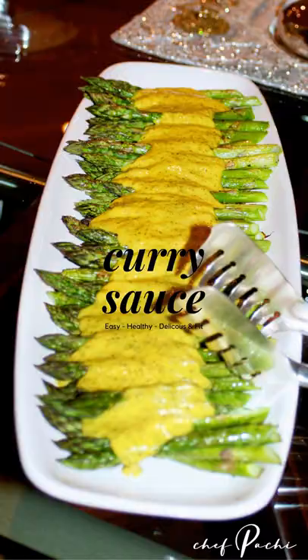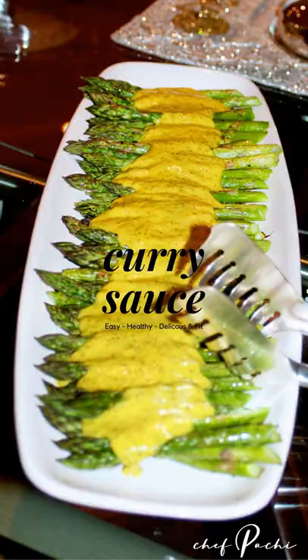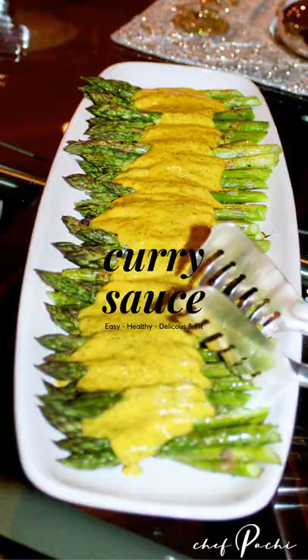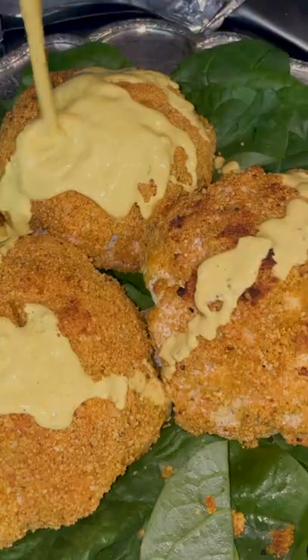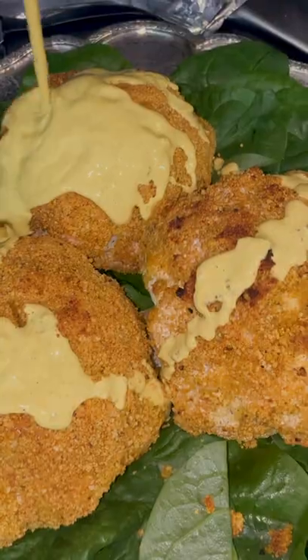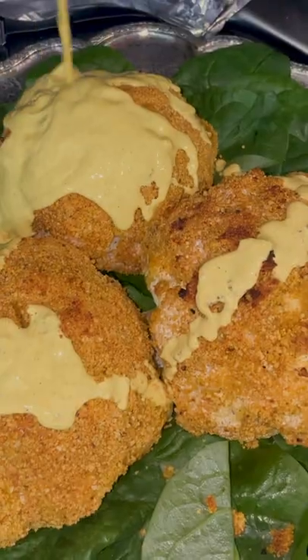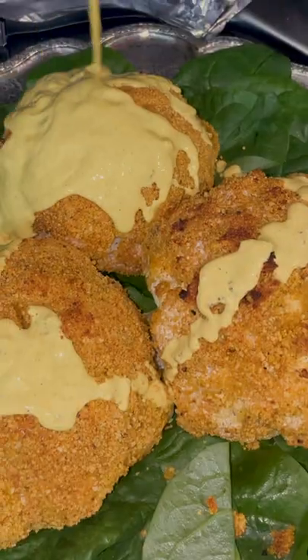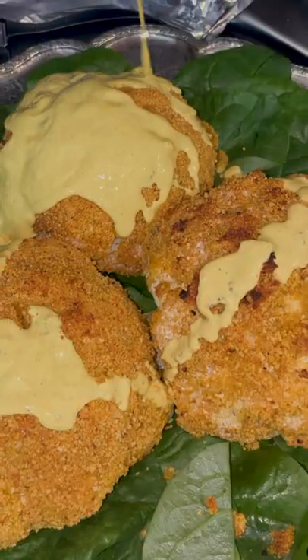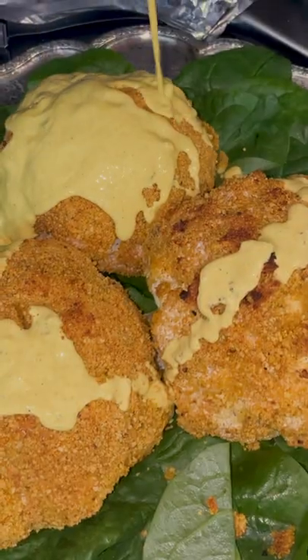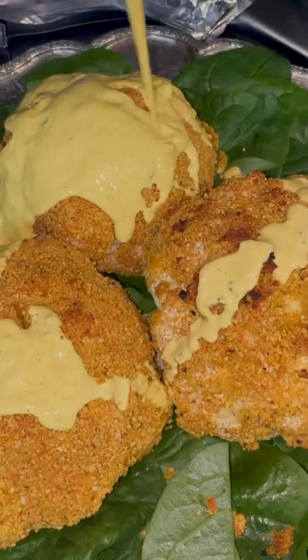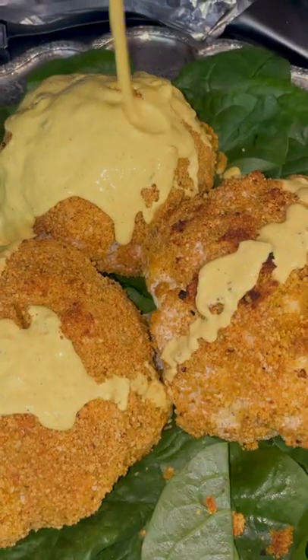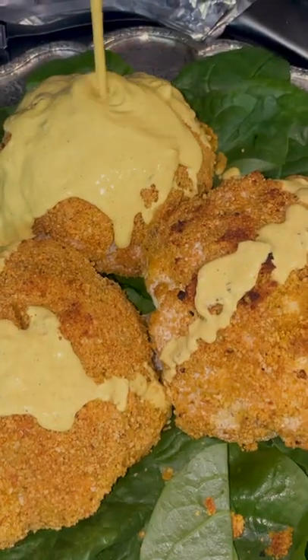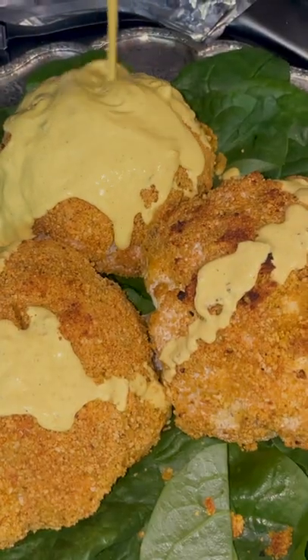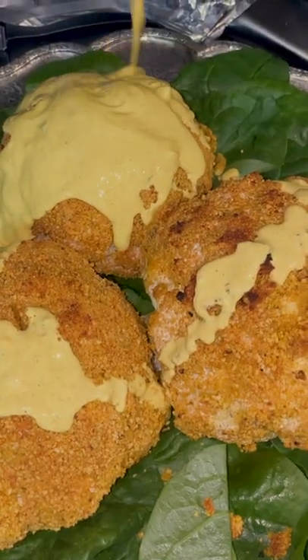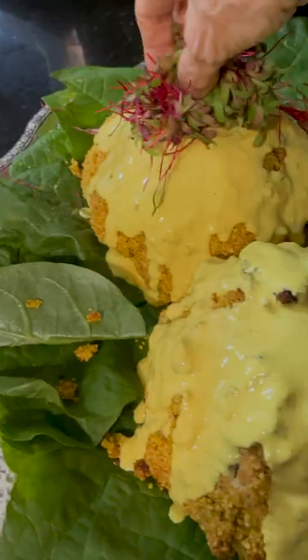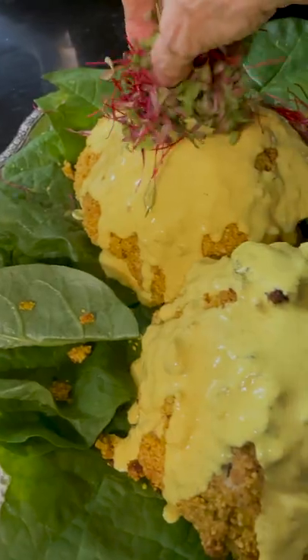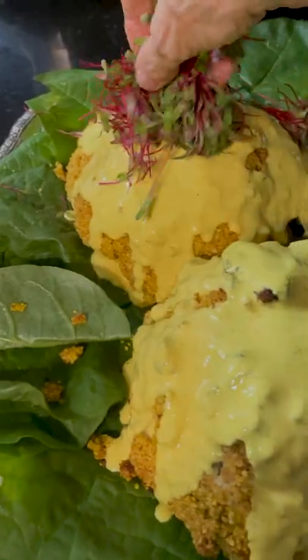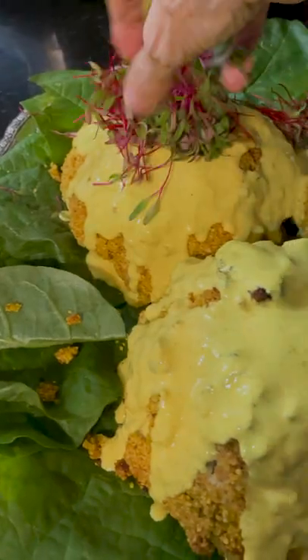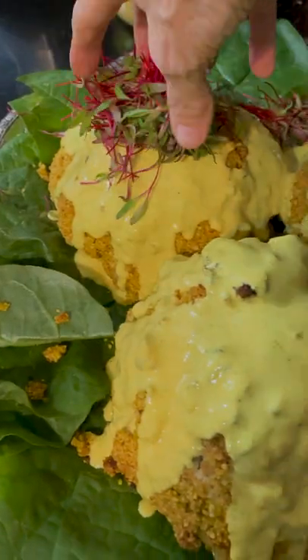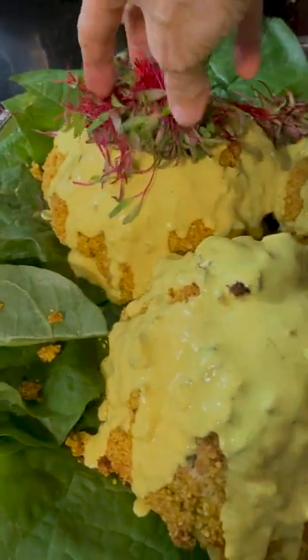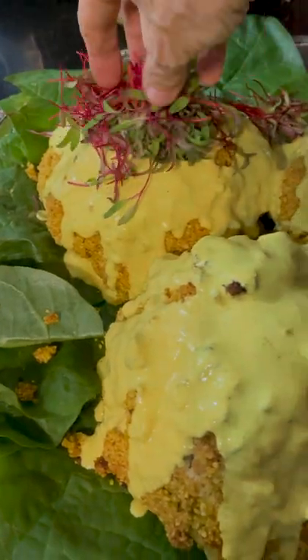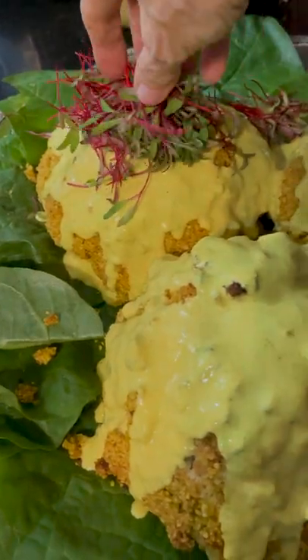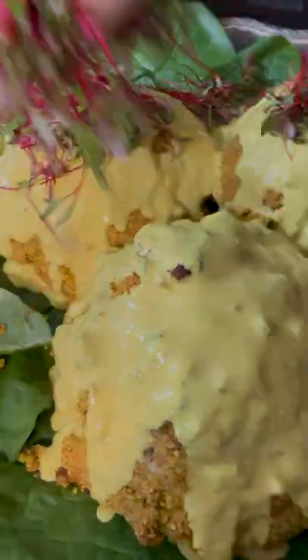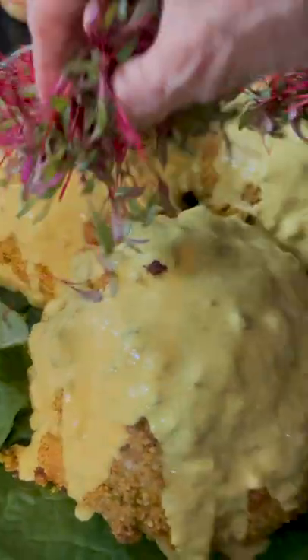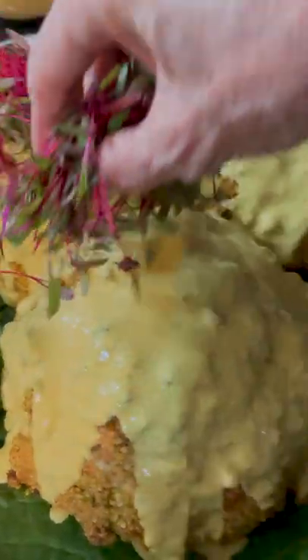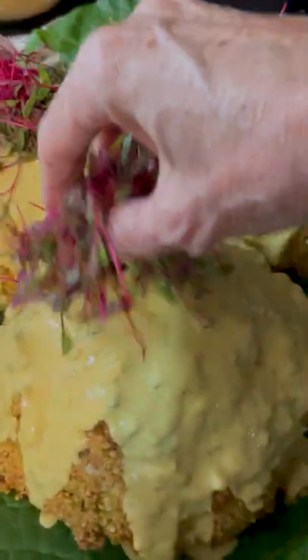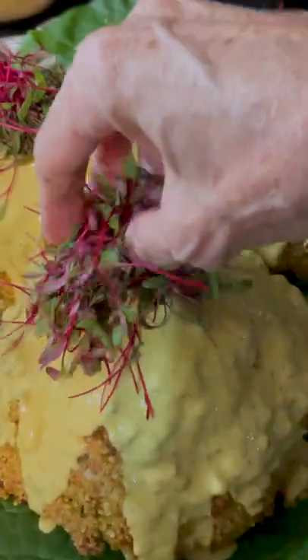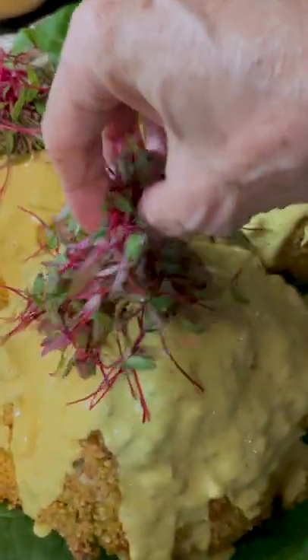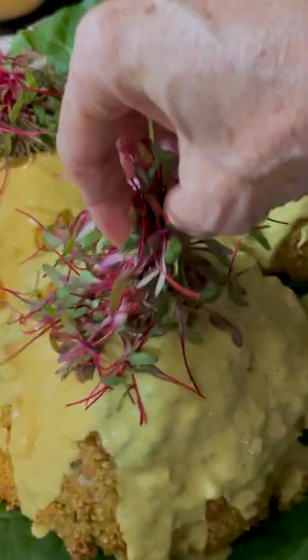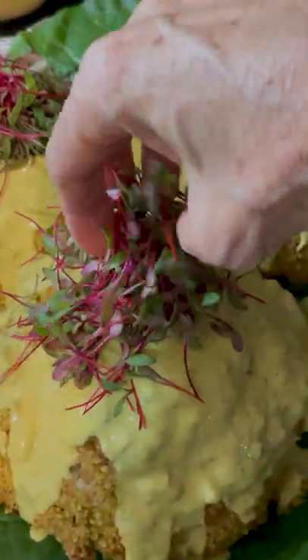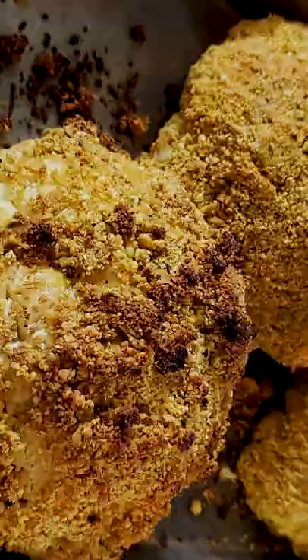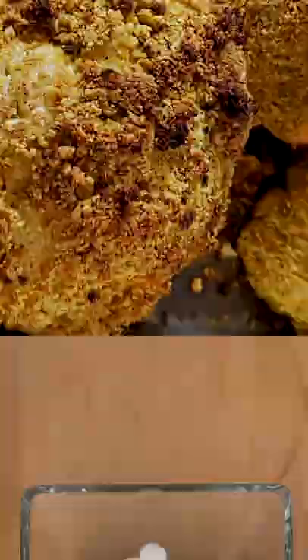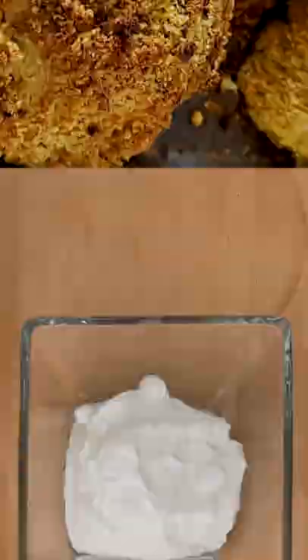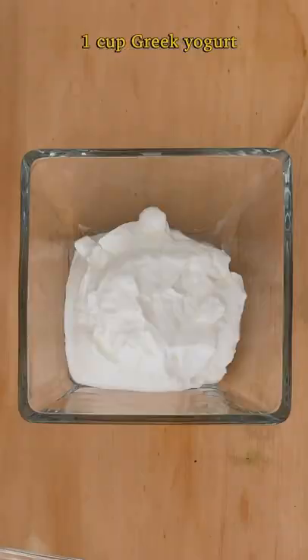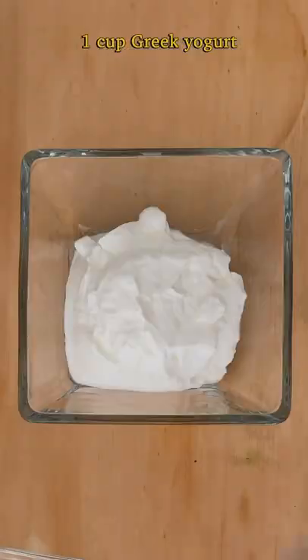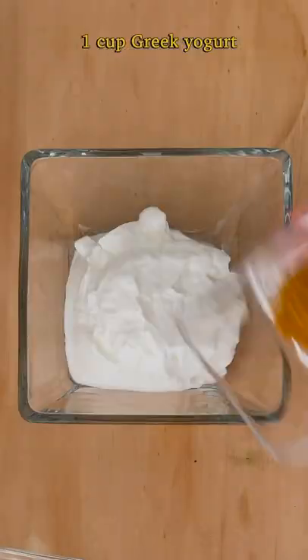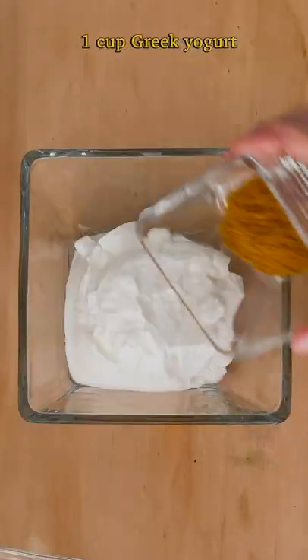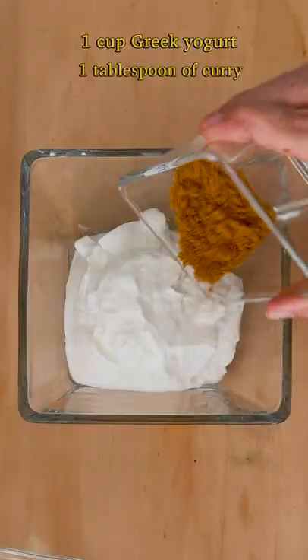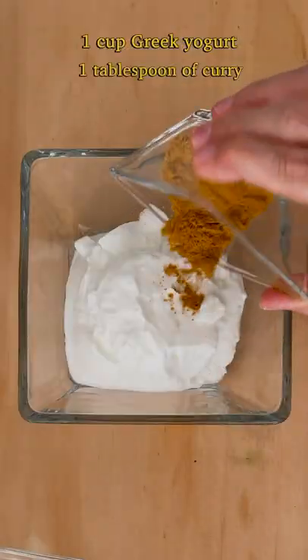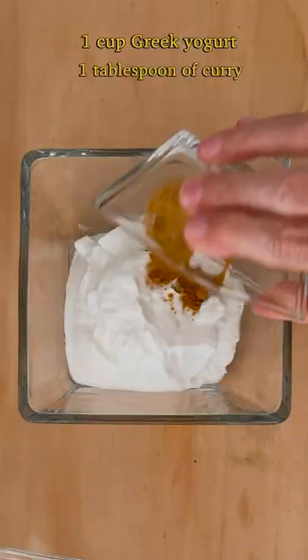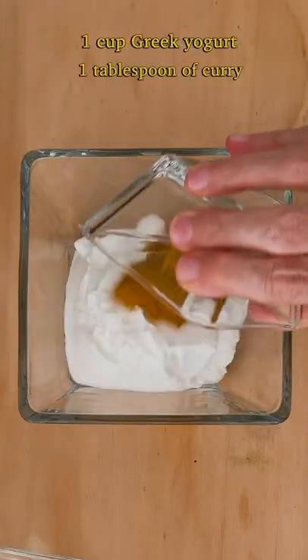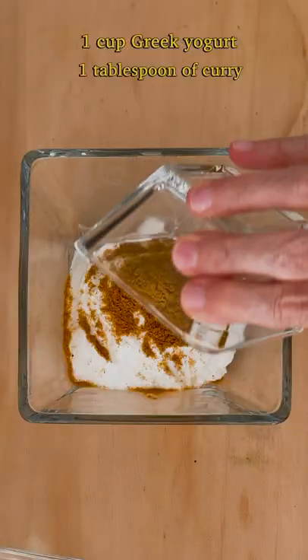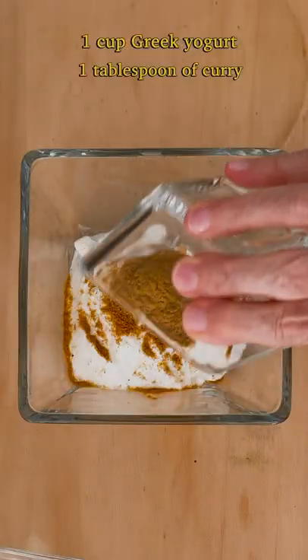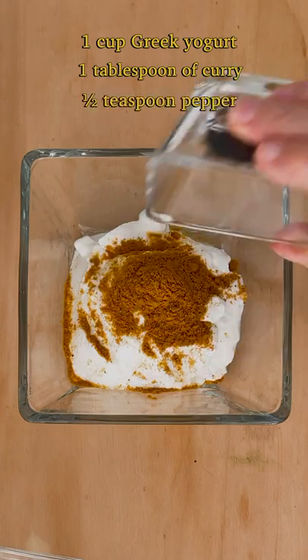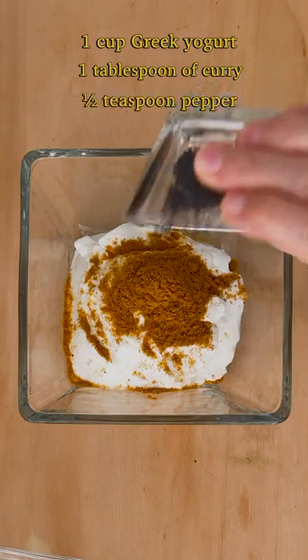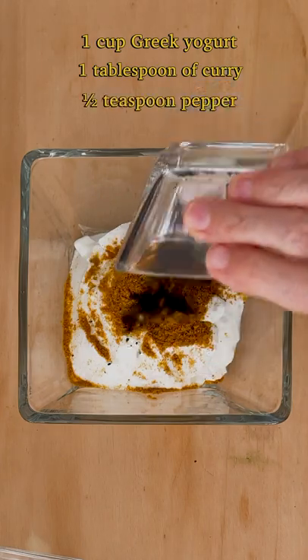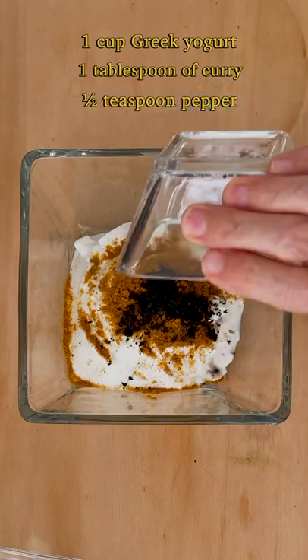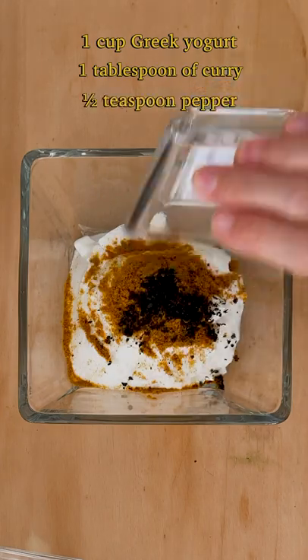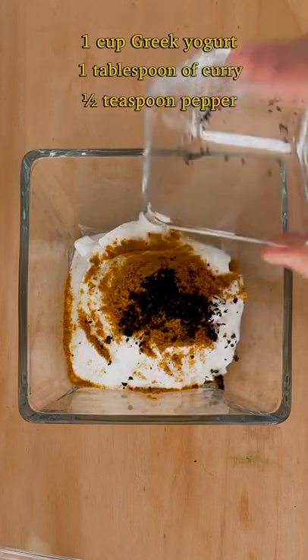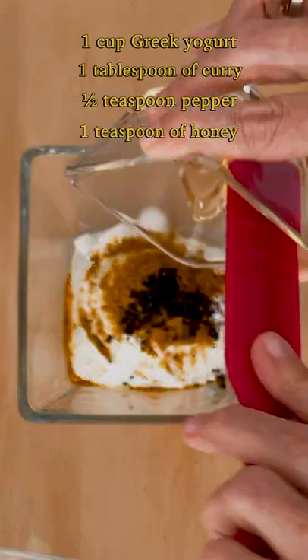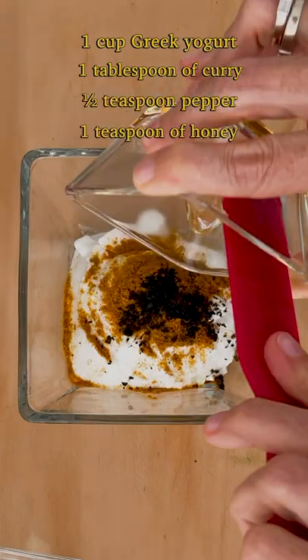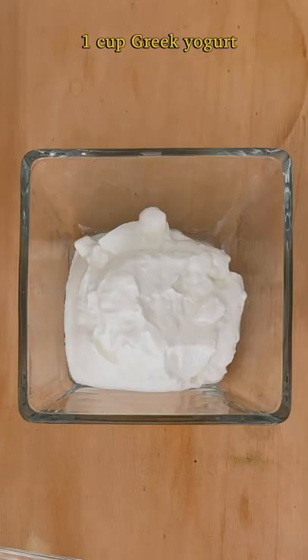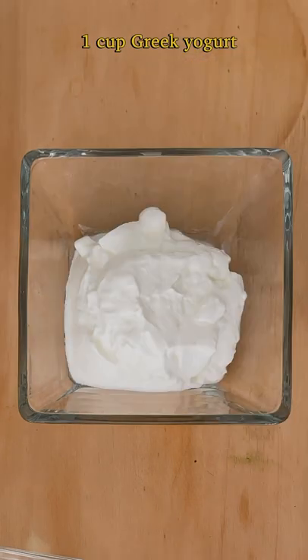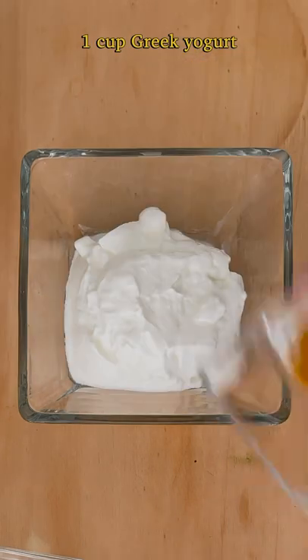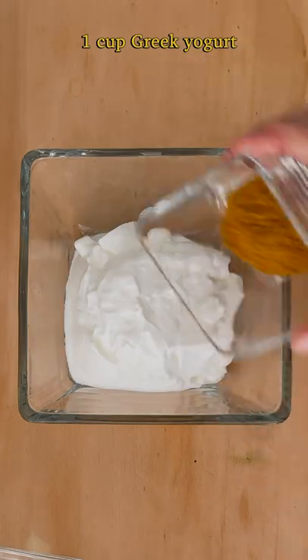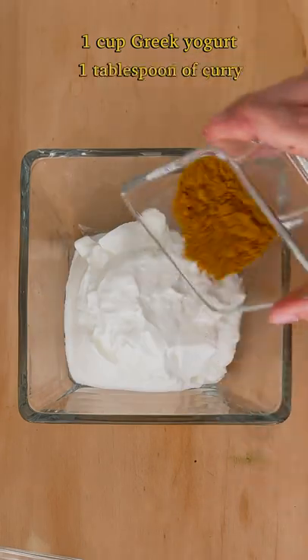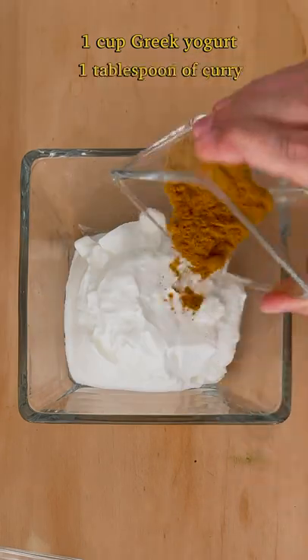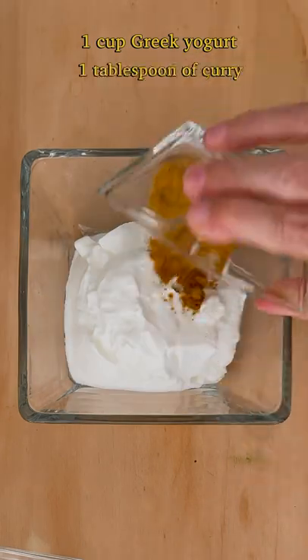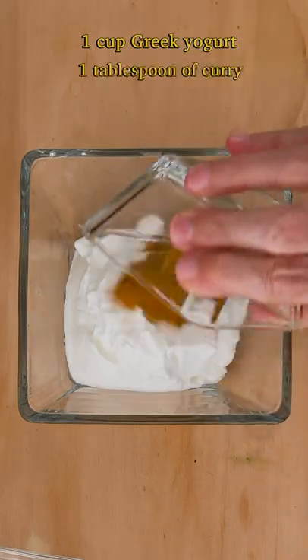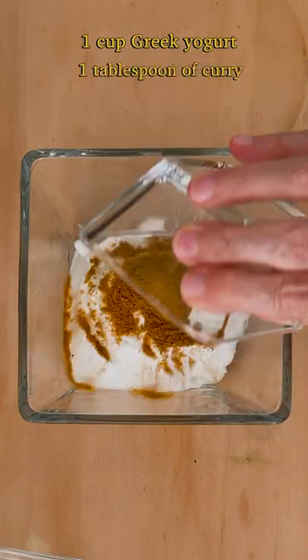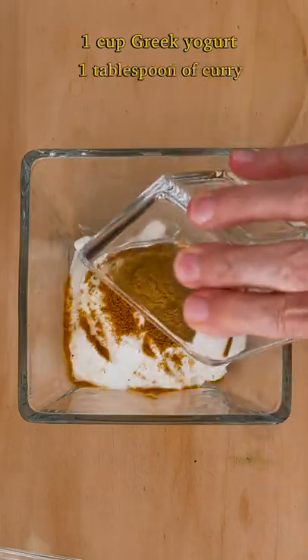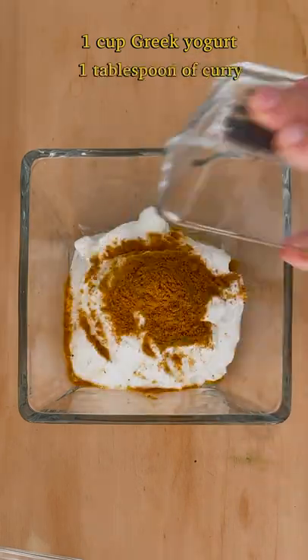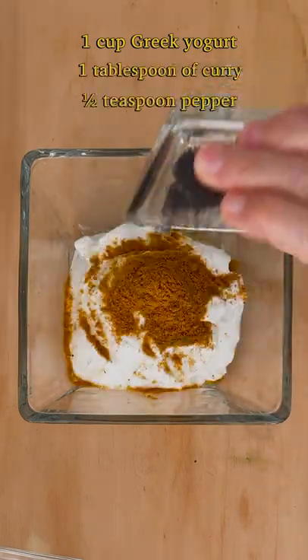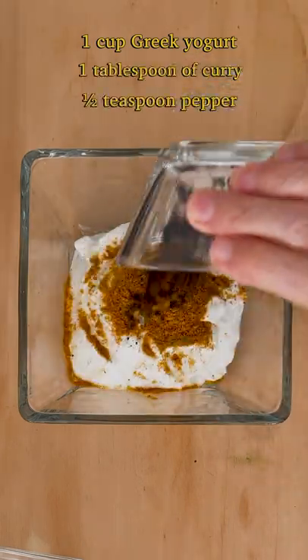A delicious, amazing, super easy recipe. Curry sauce. Simple, easy, and delicious.